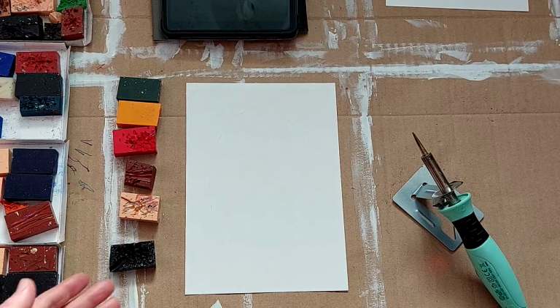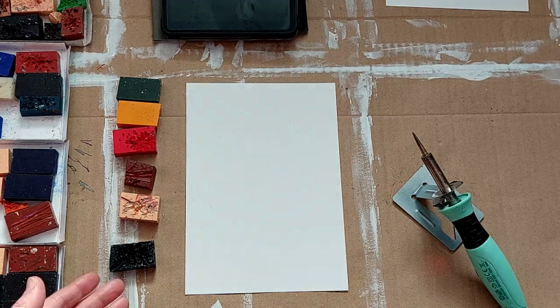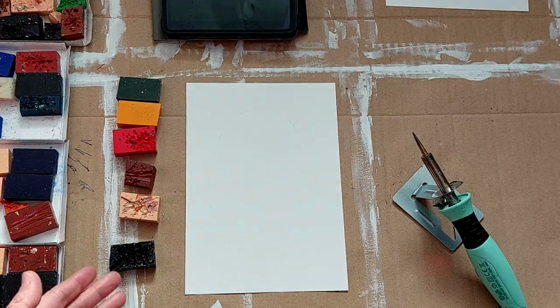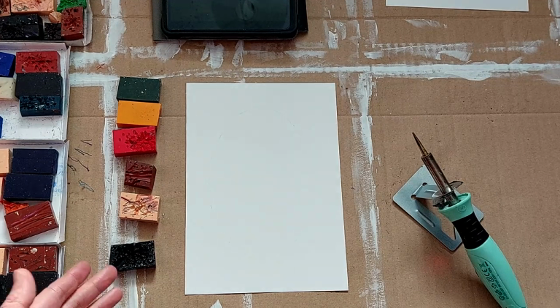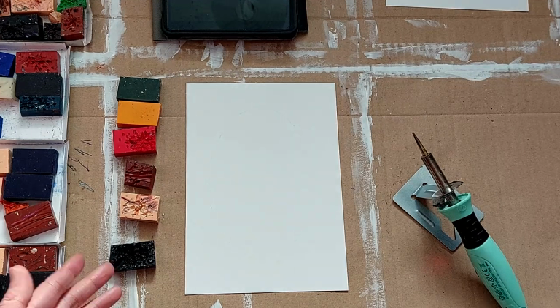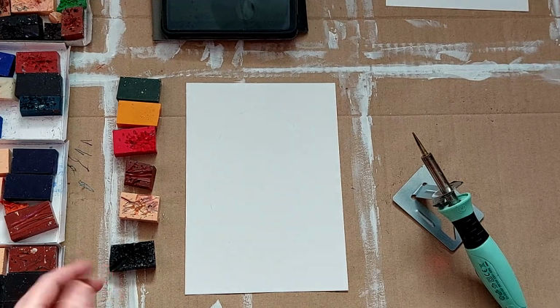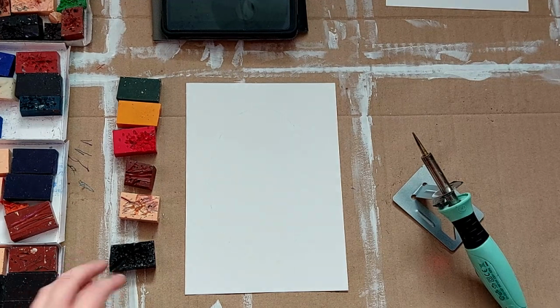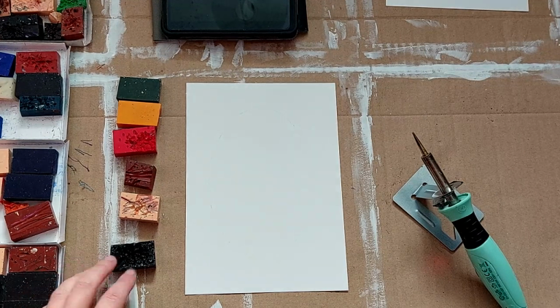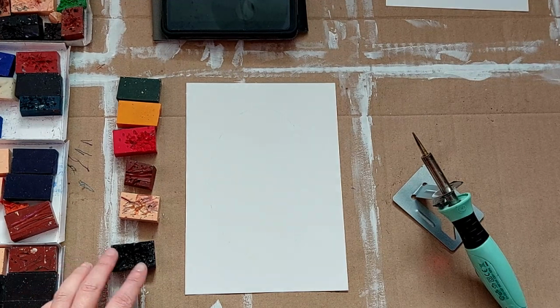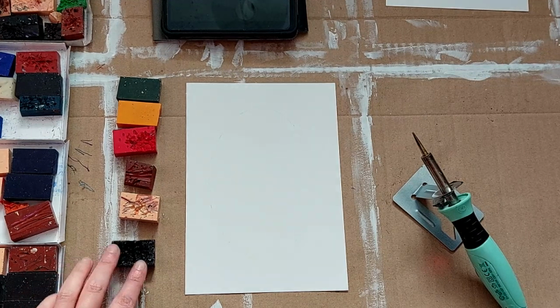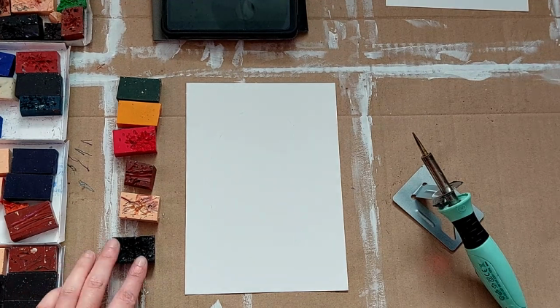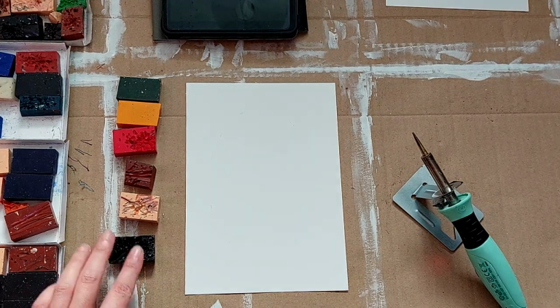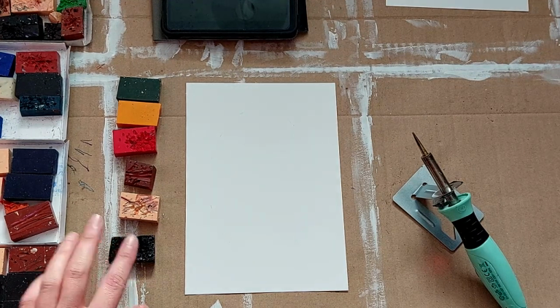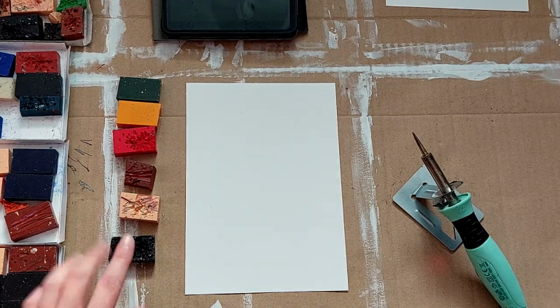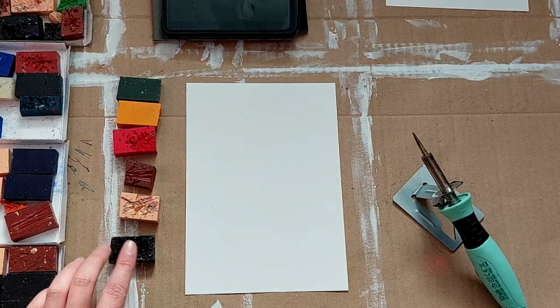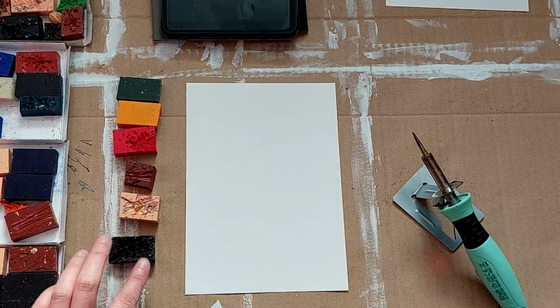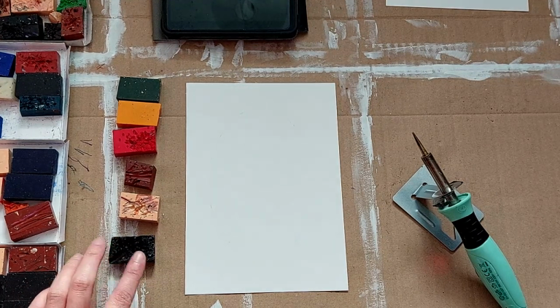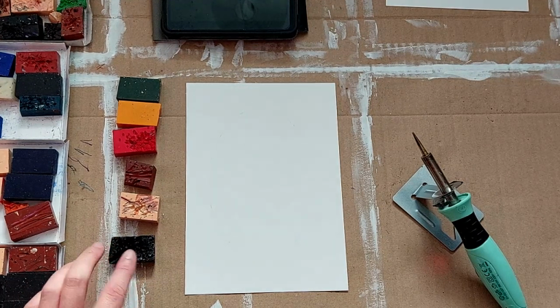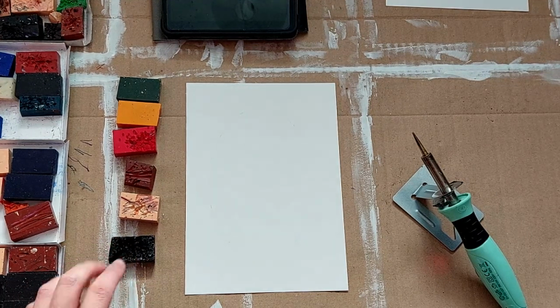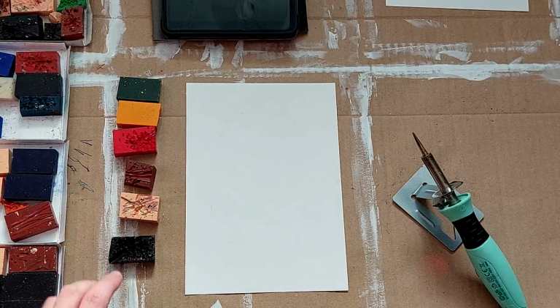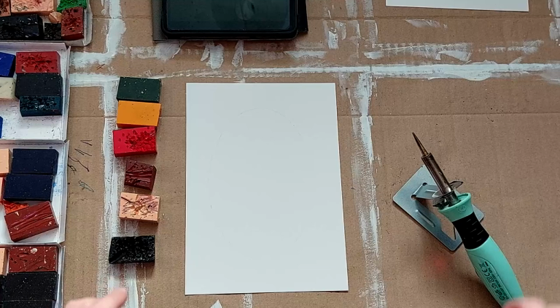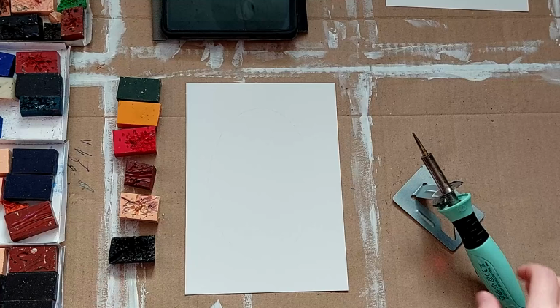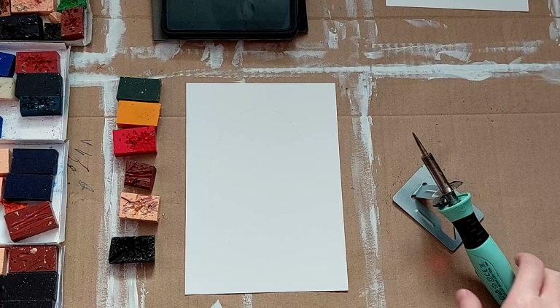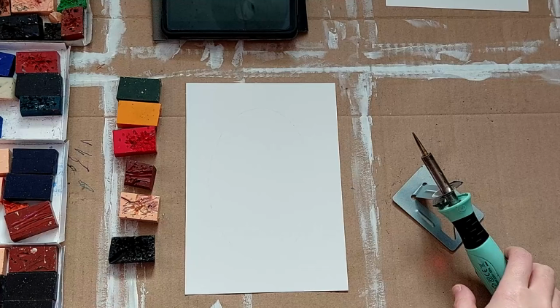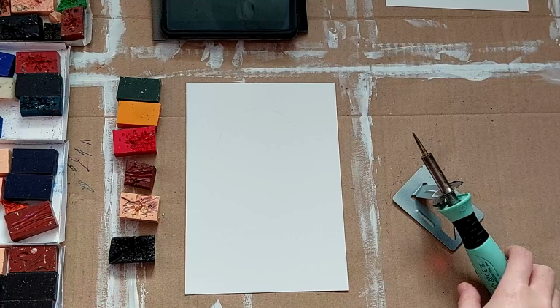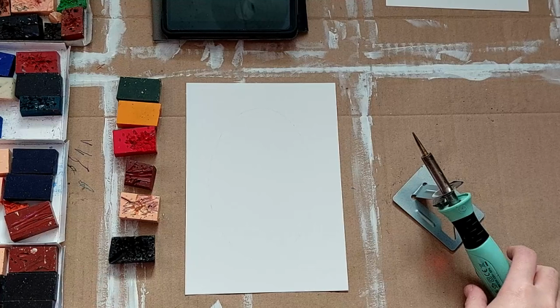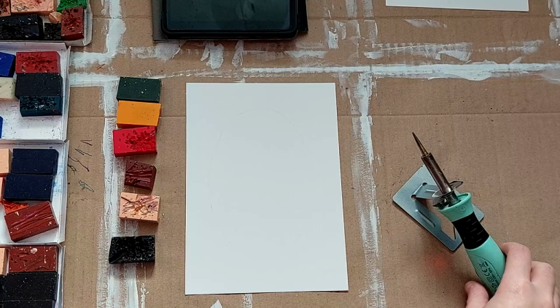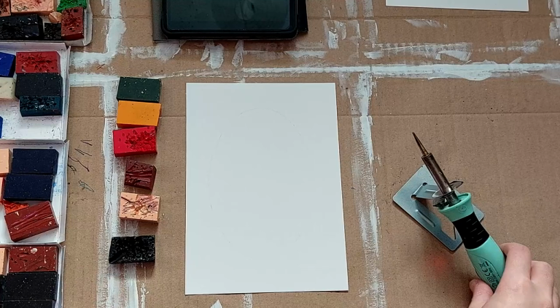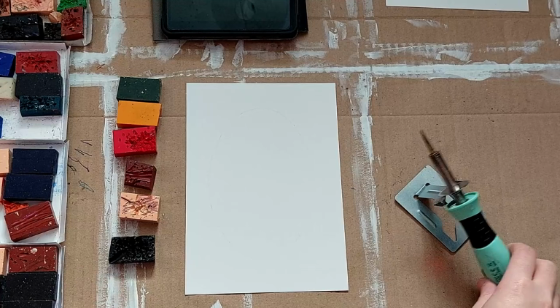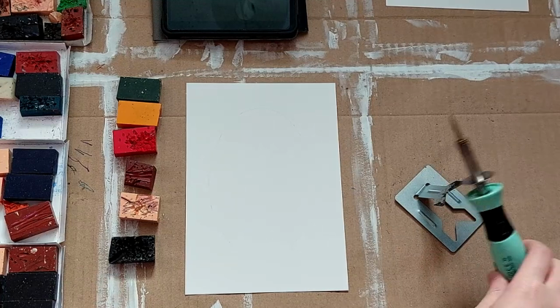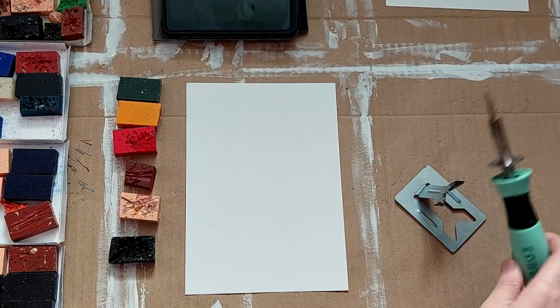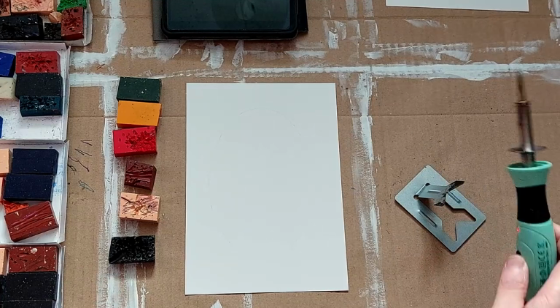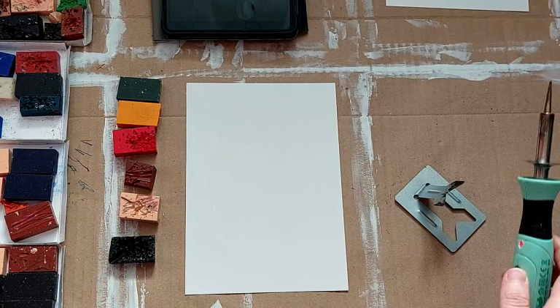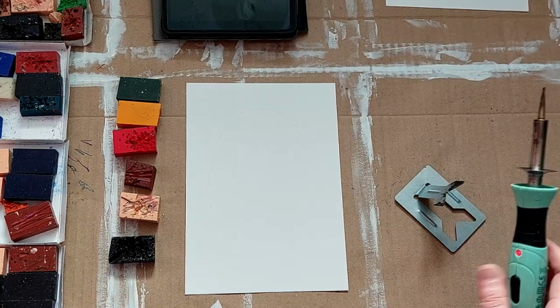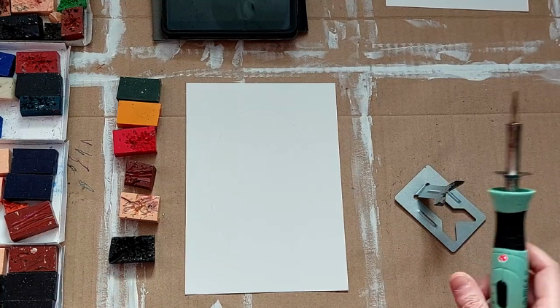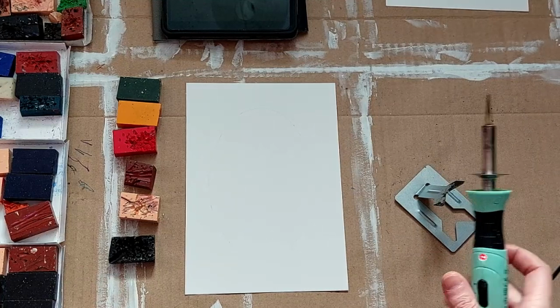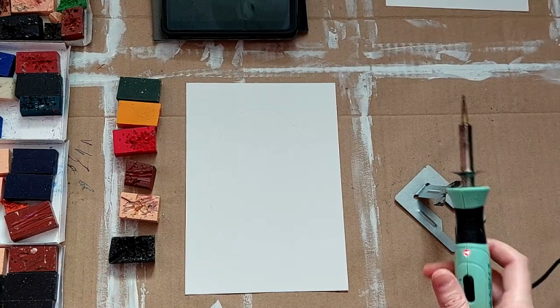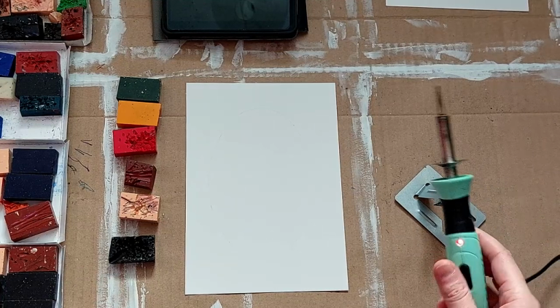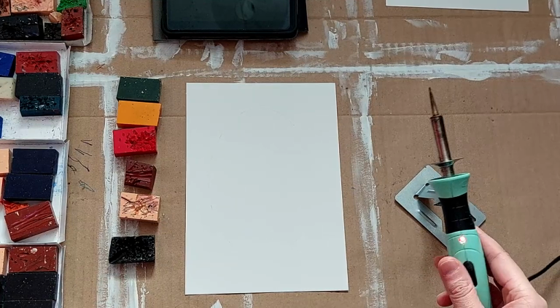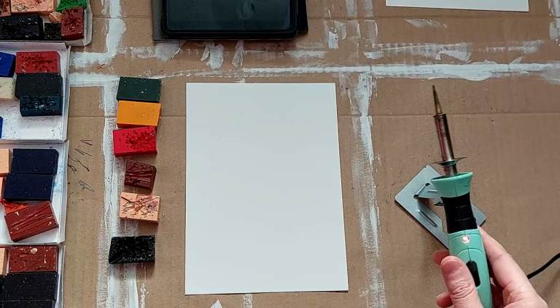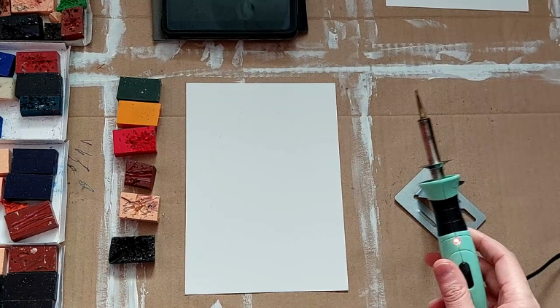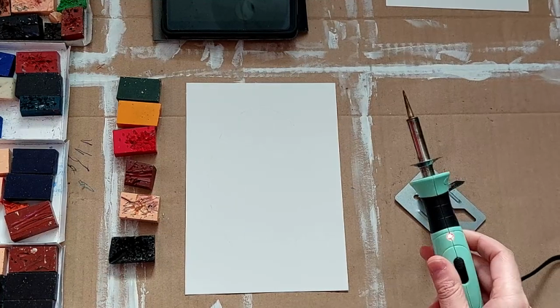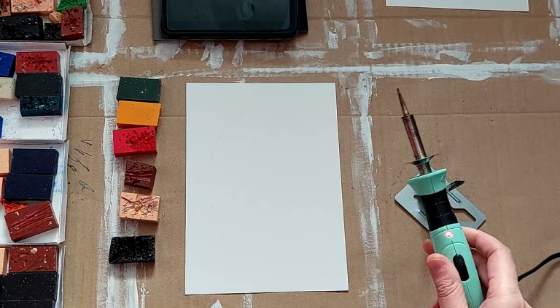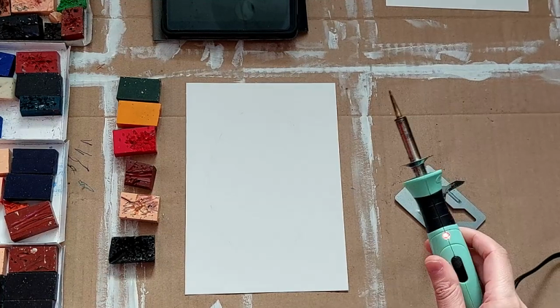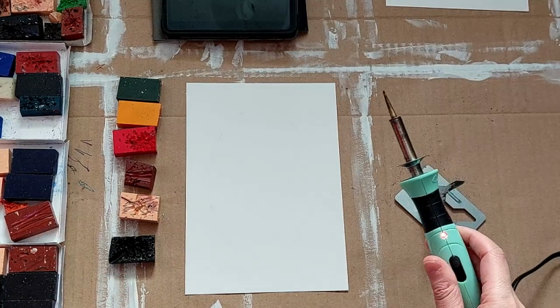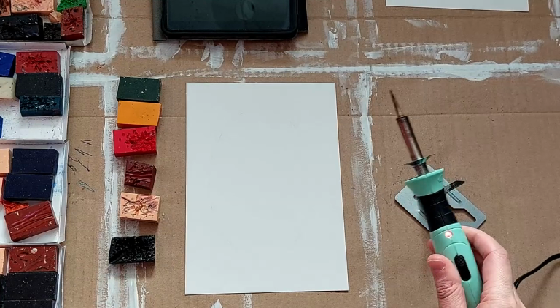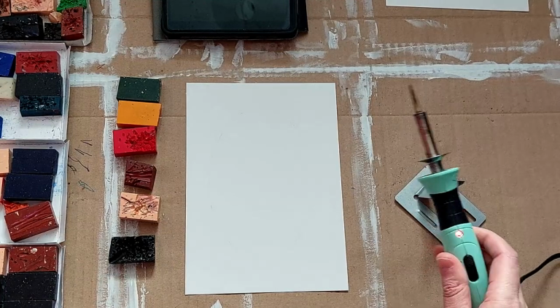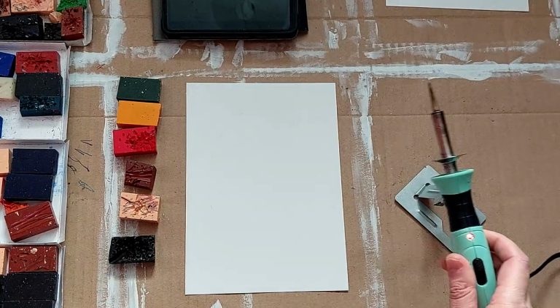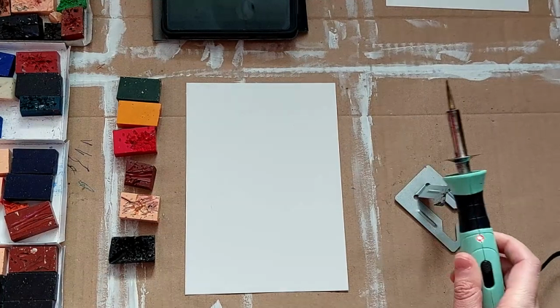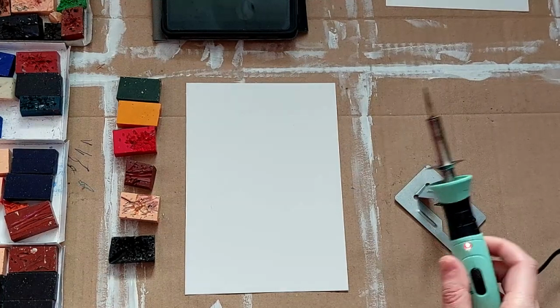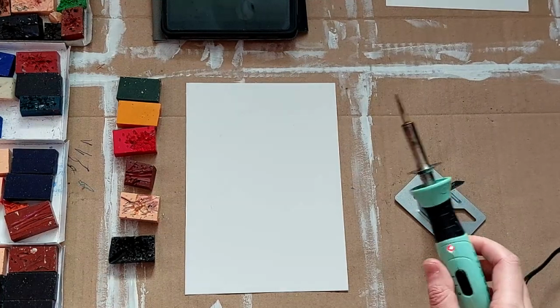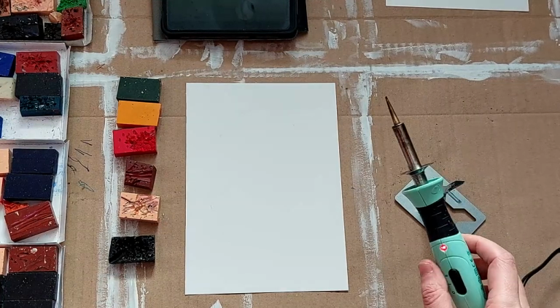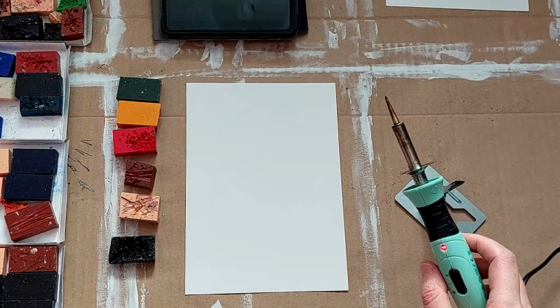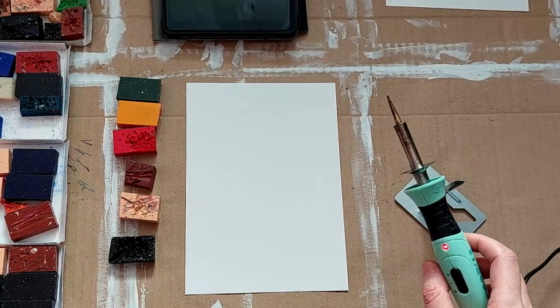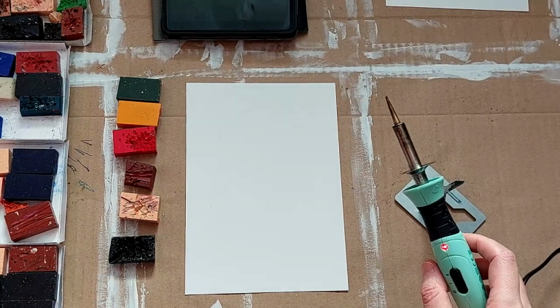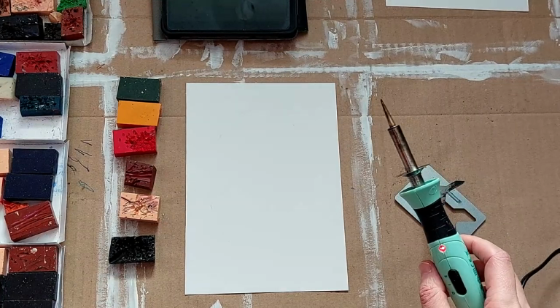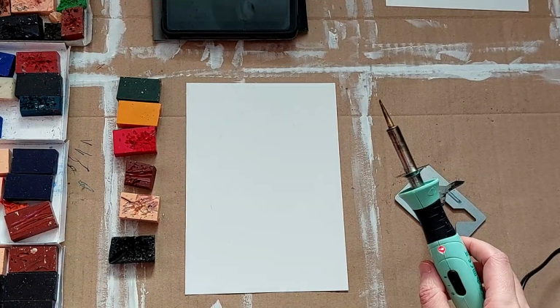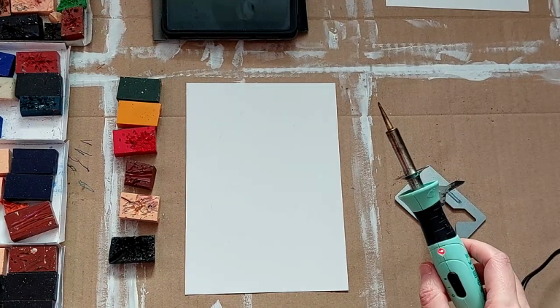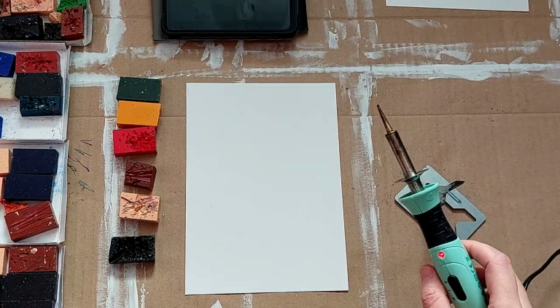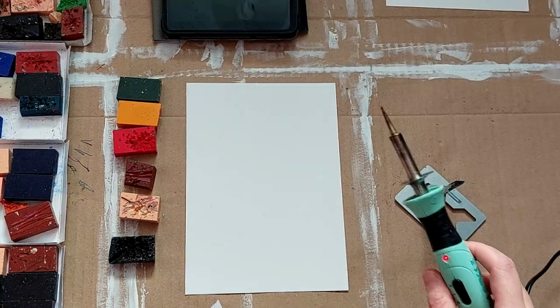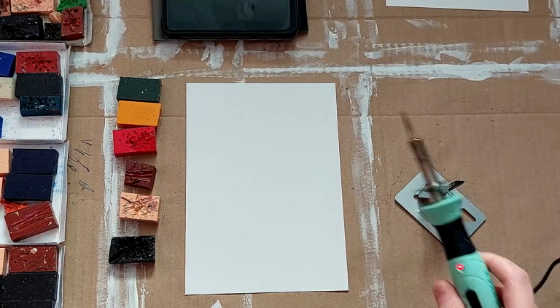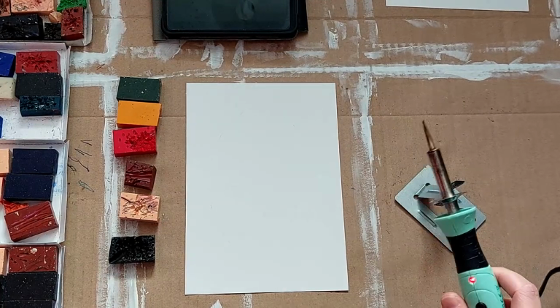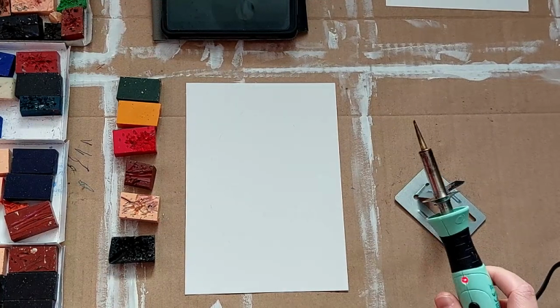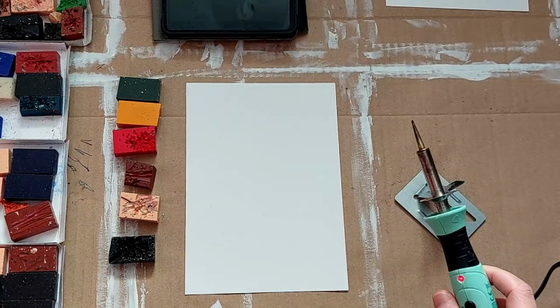Now we have our colour palette, and my stylus is warming up. Let's get to painting.